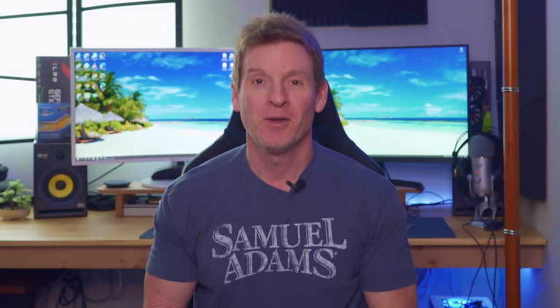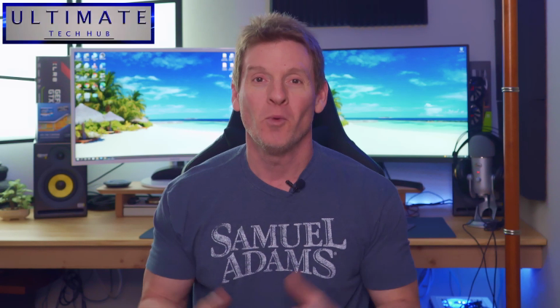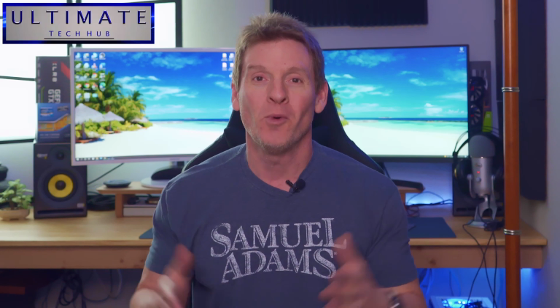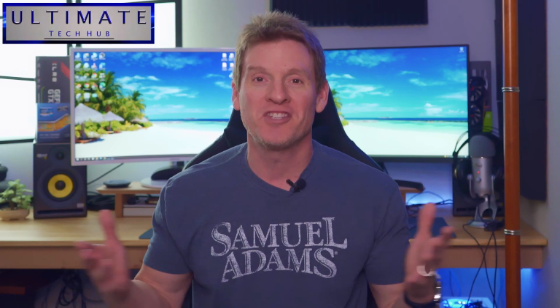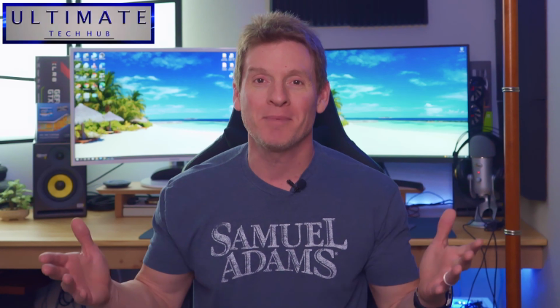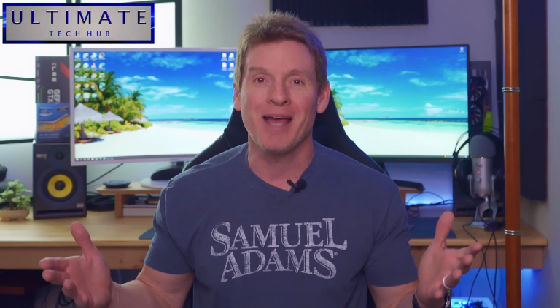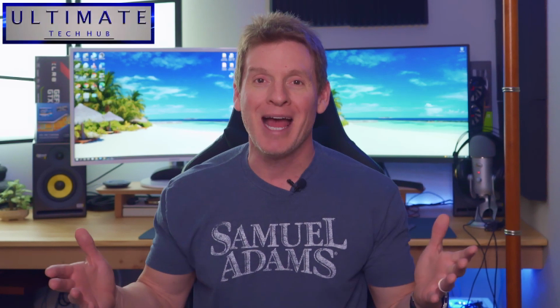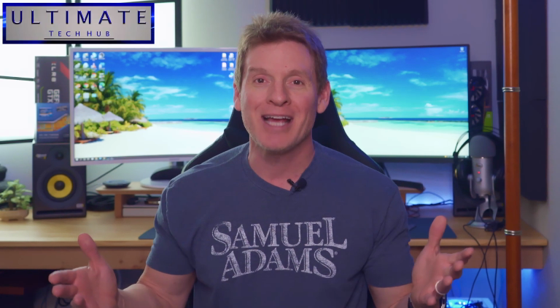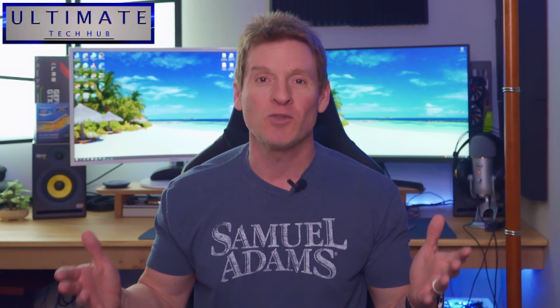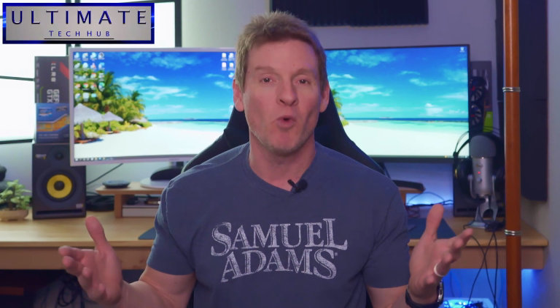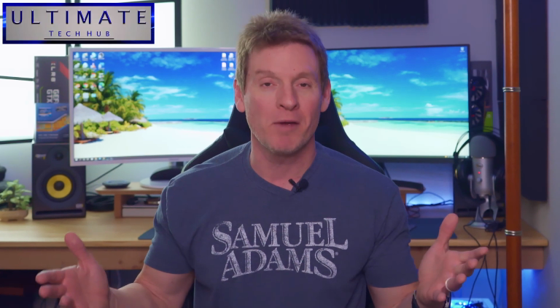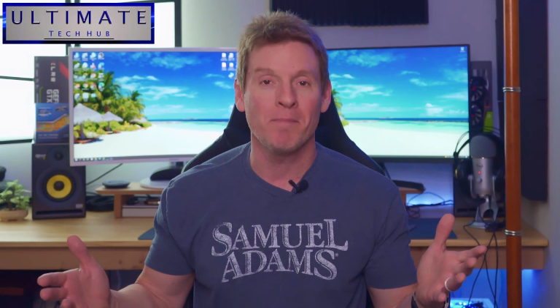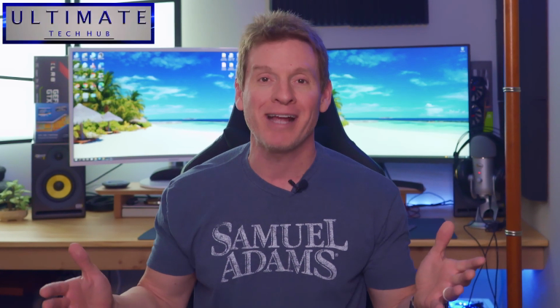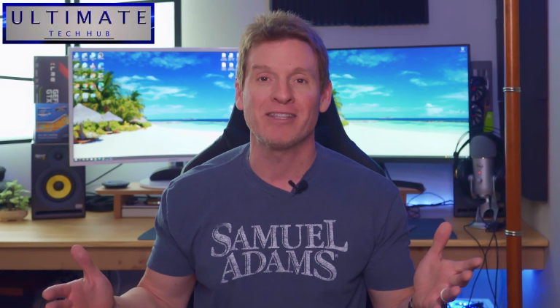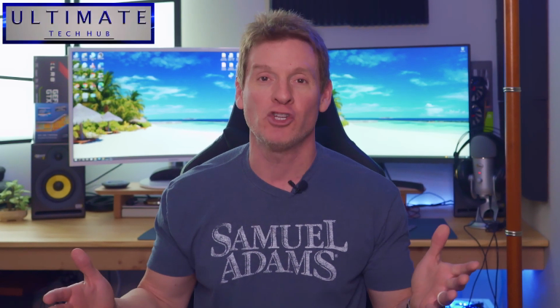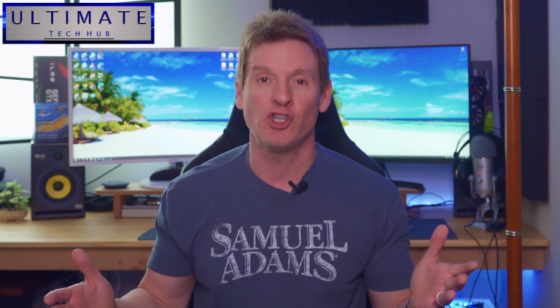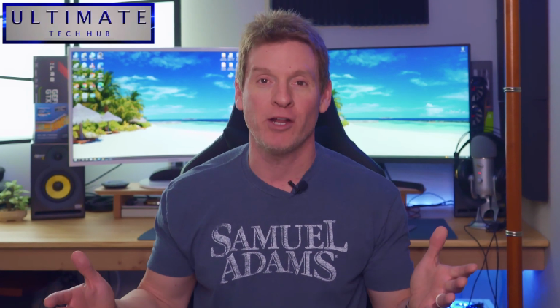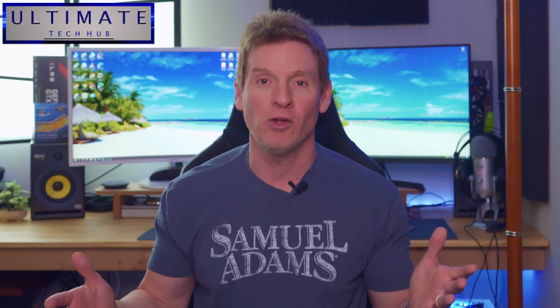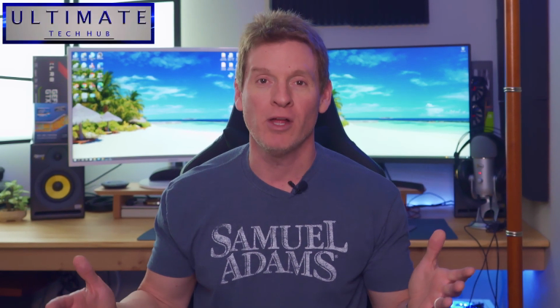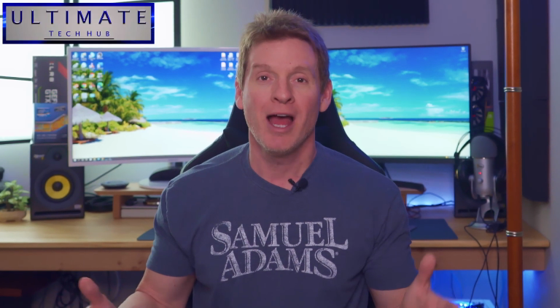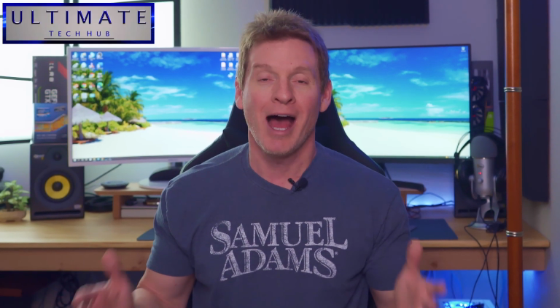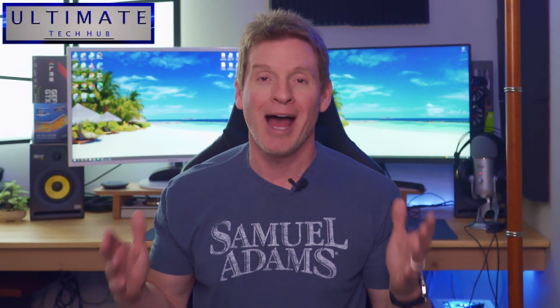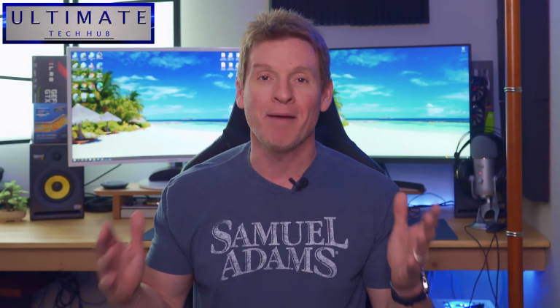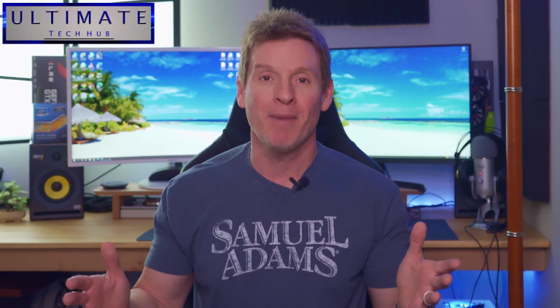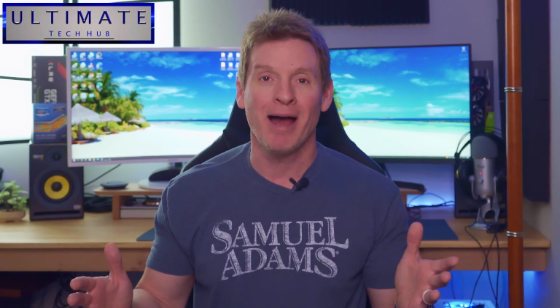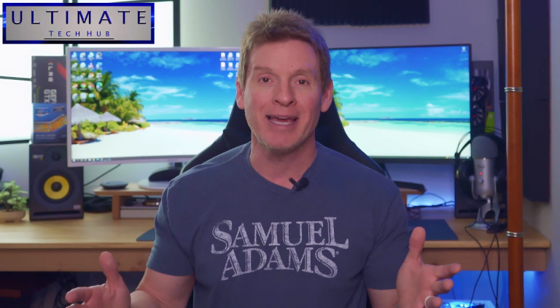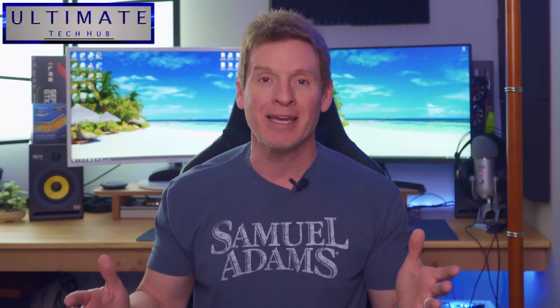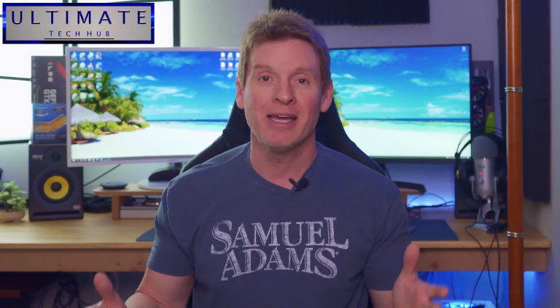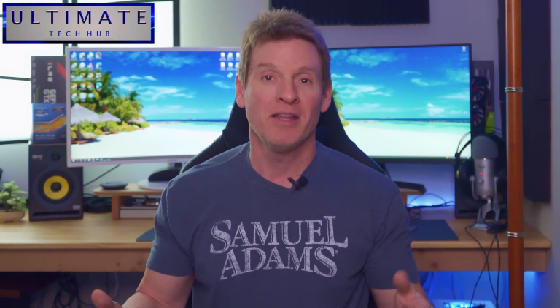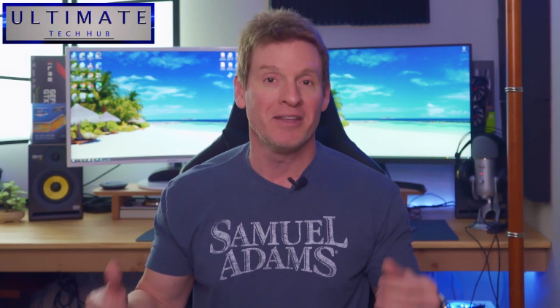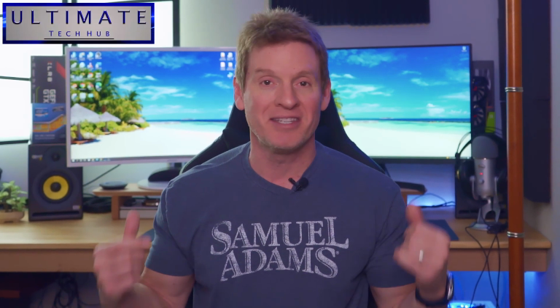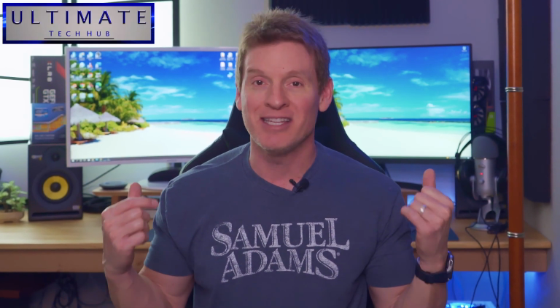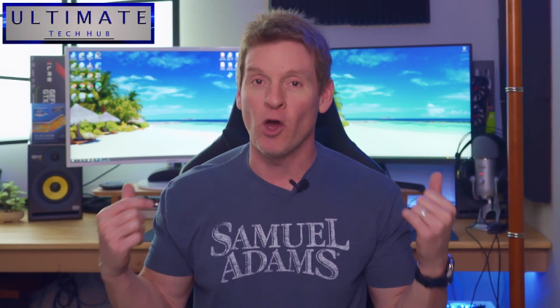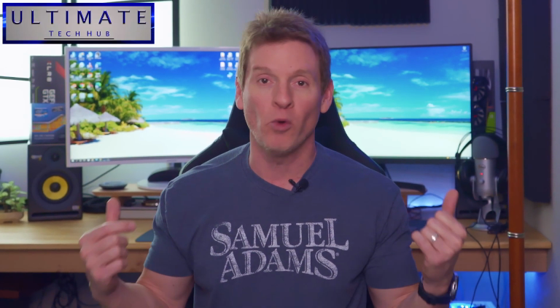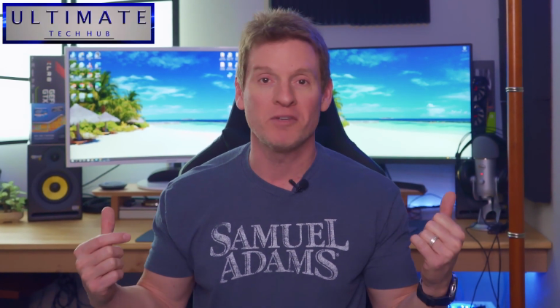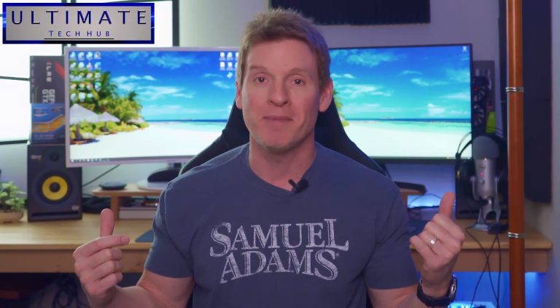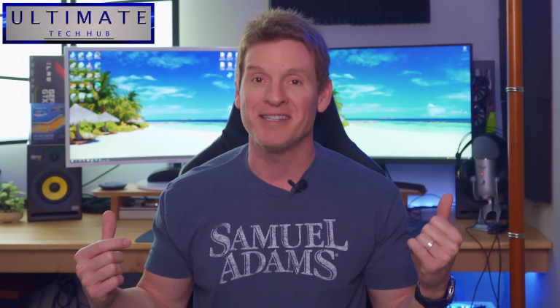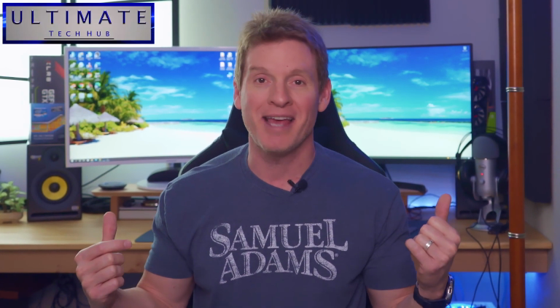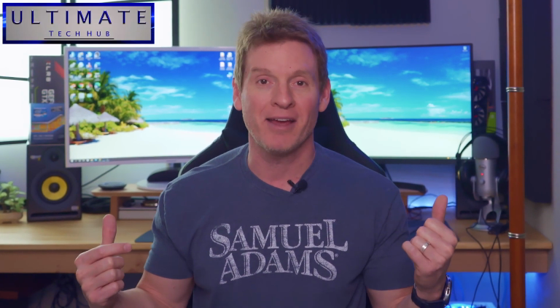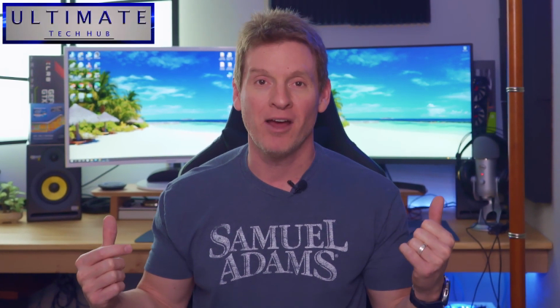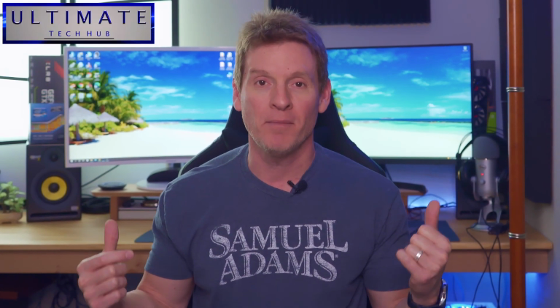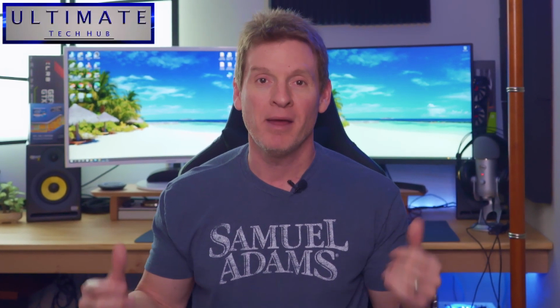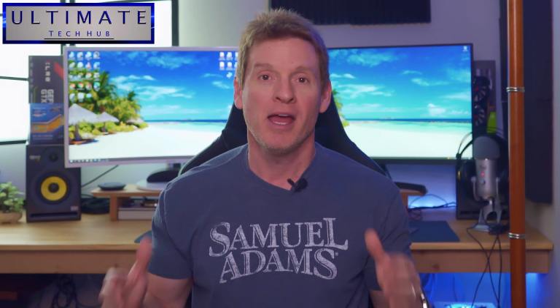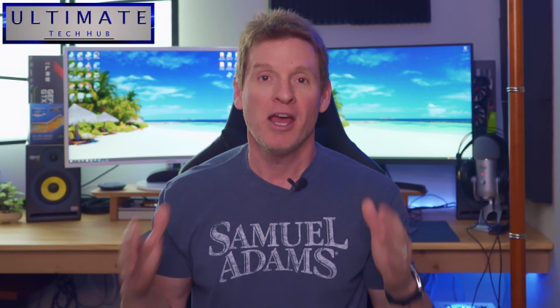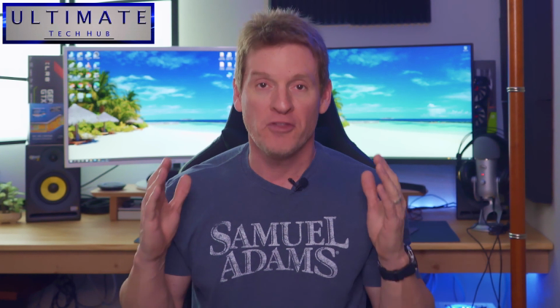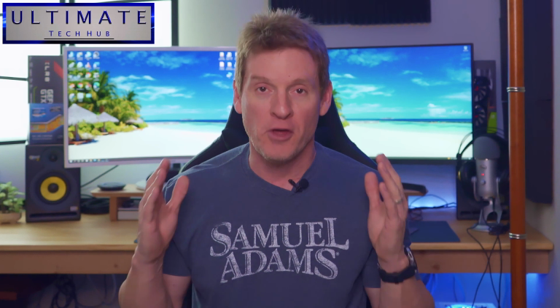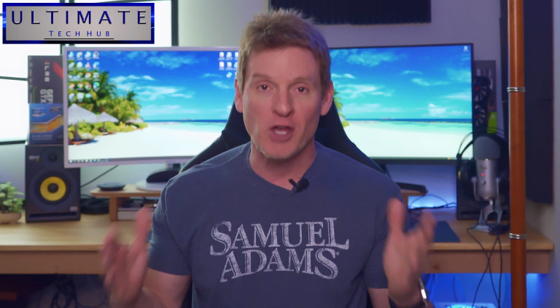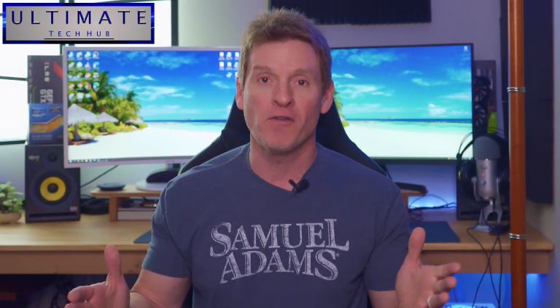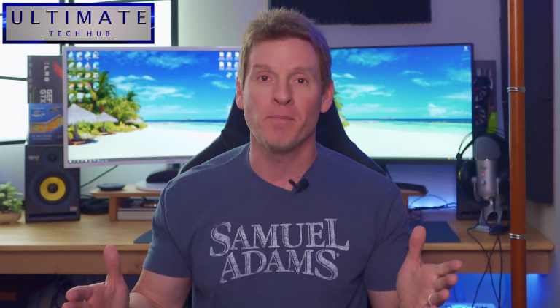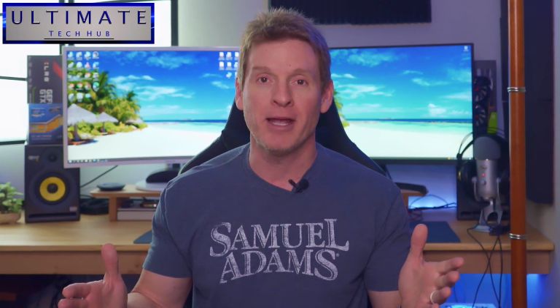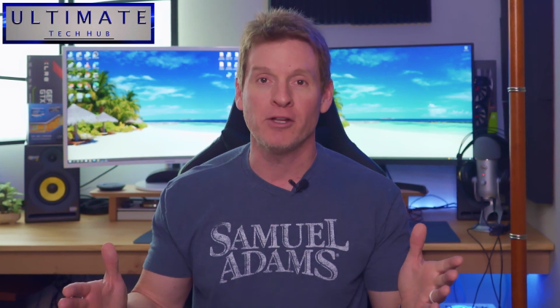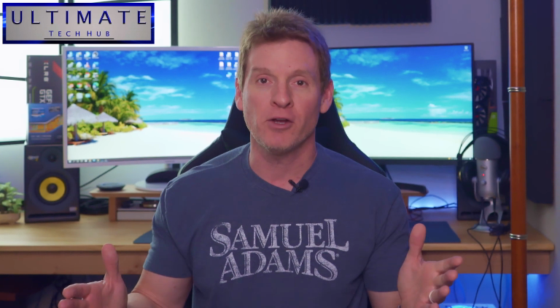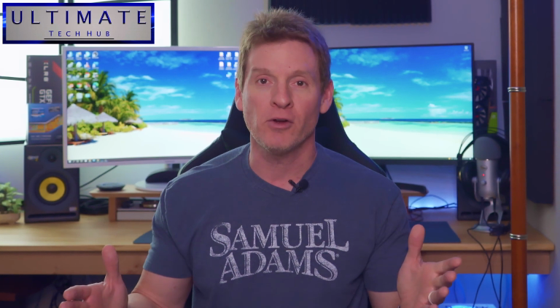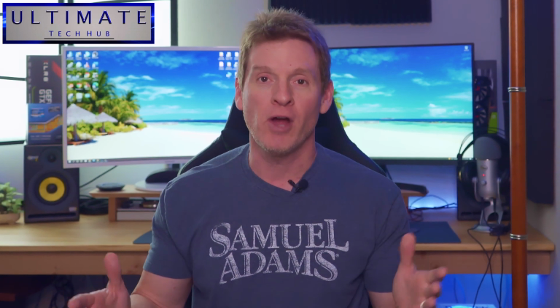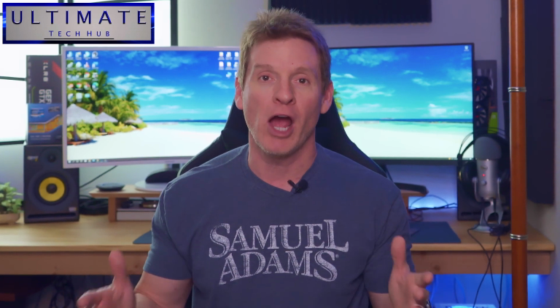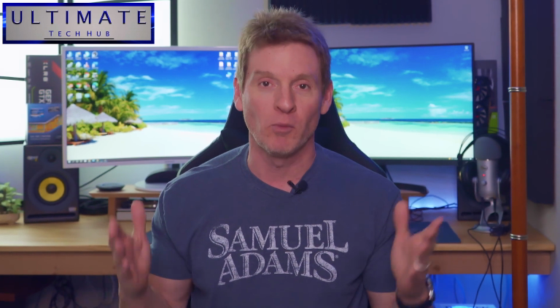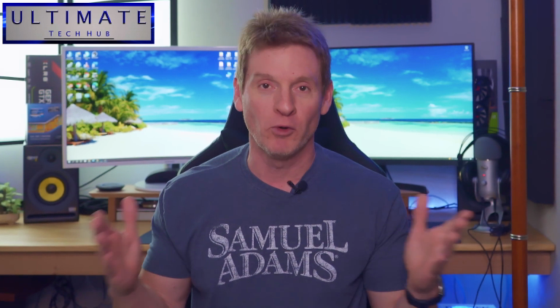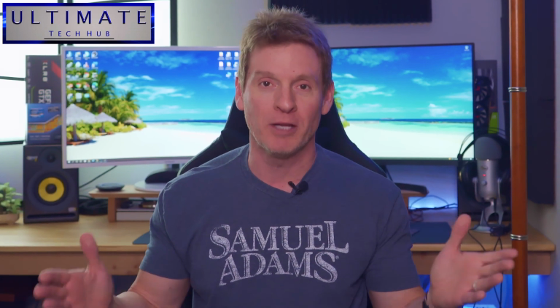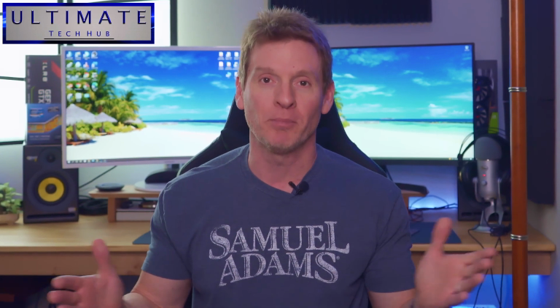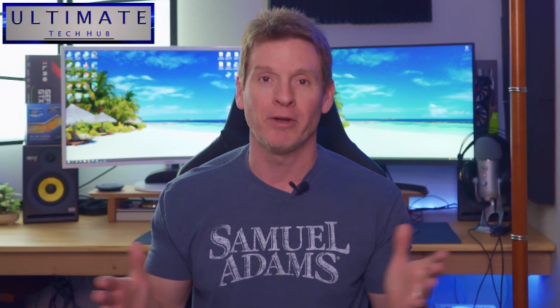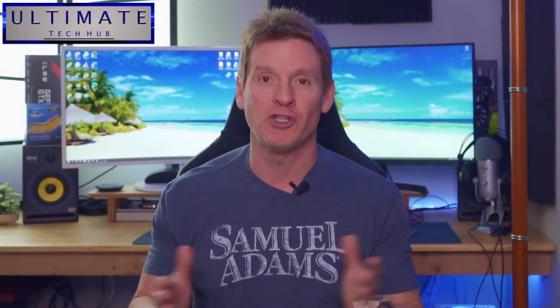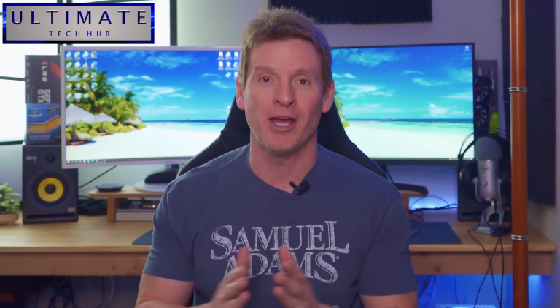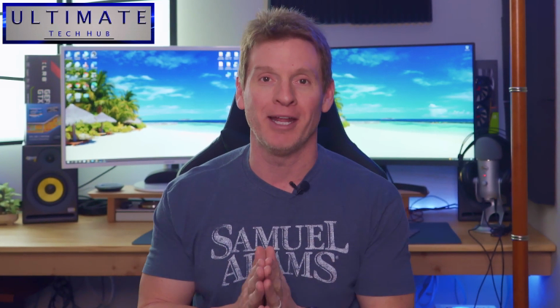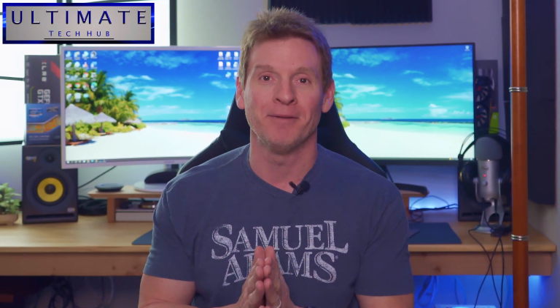What's up guys? Welcome back to the channel. I'm Mike. This is the Ultimate Tech Hub. Thank you for being here, I really appreciate it.